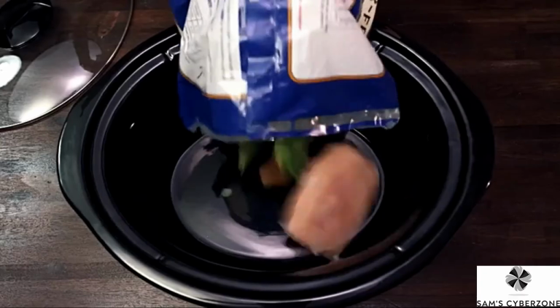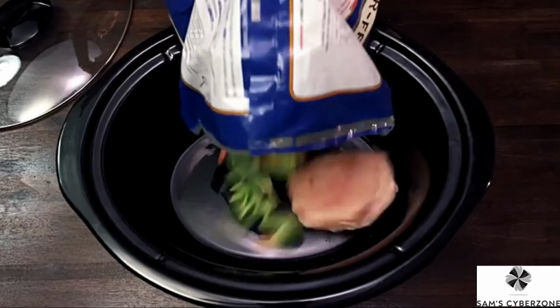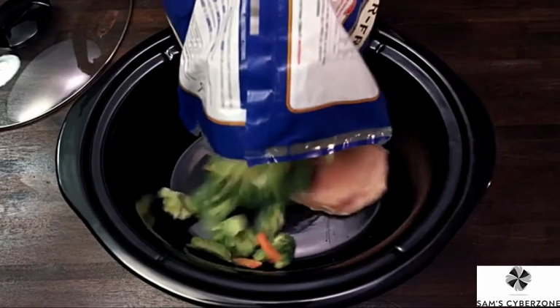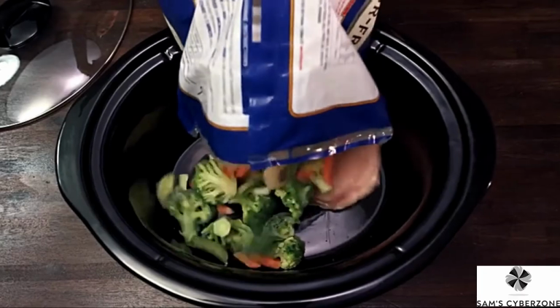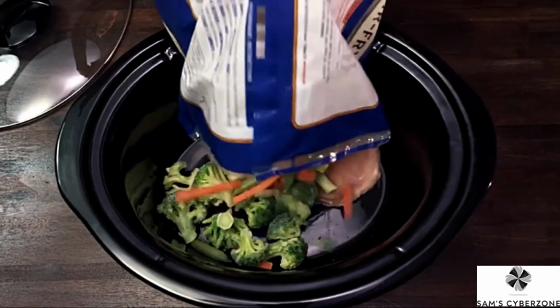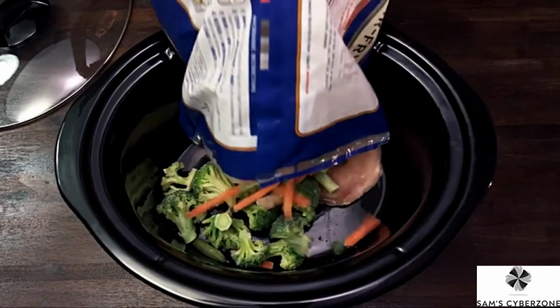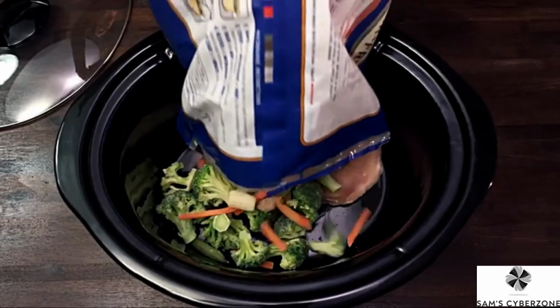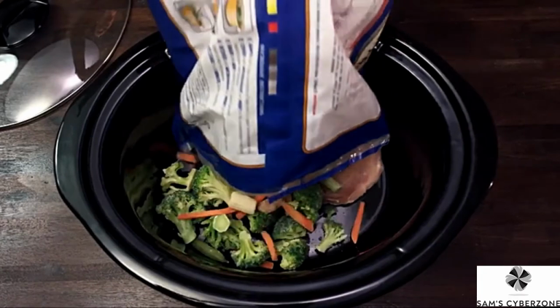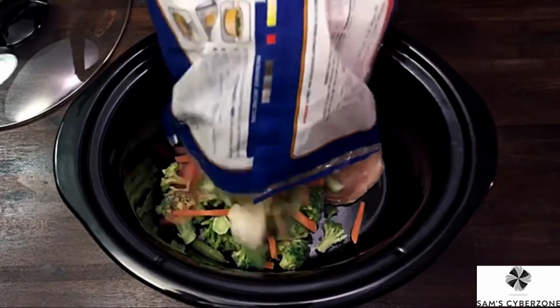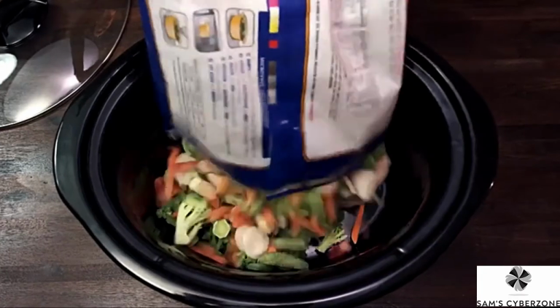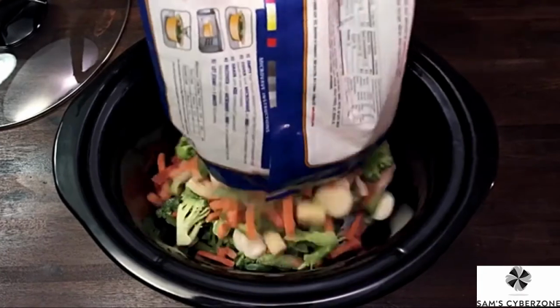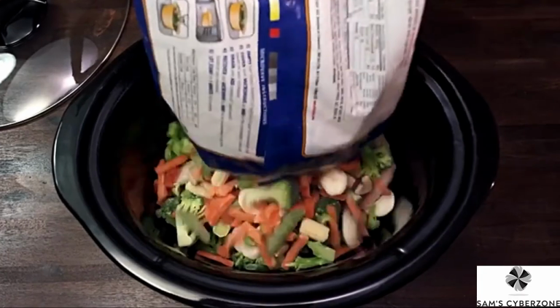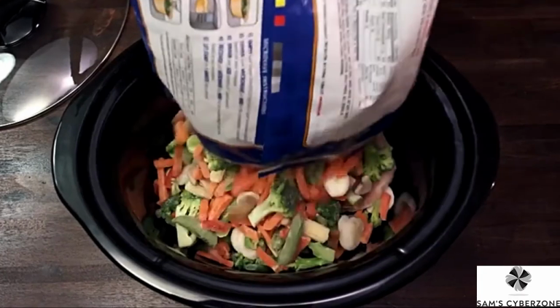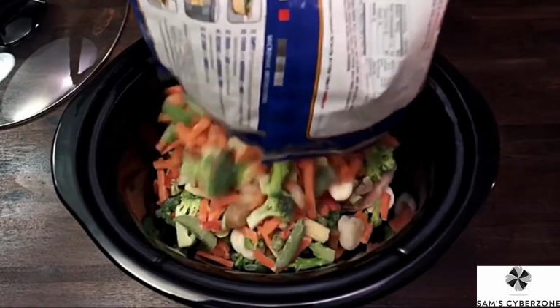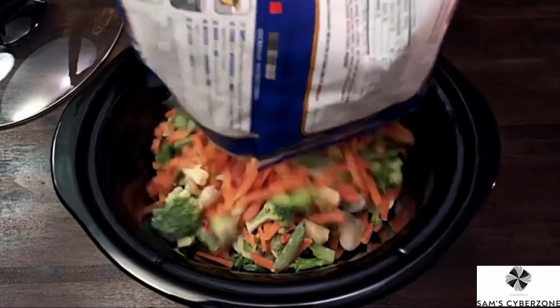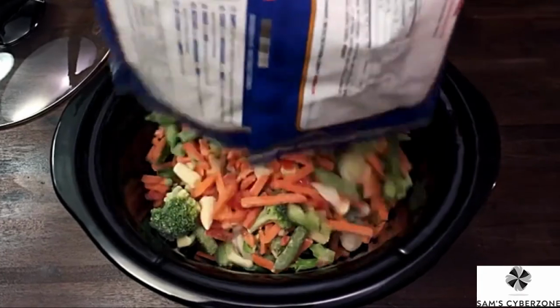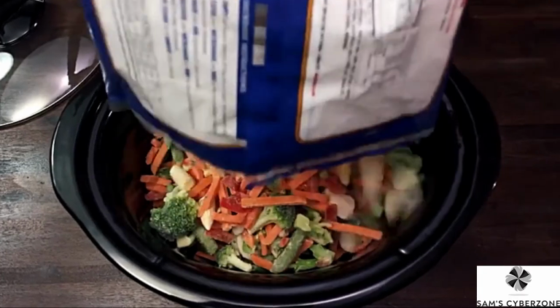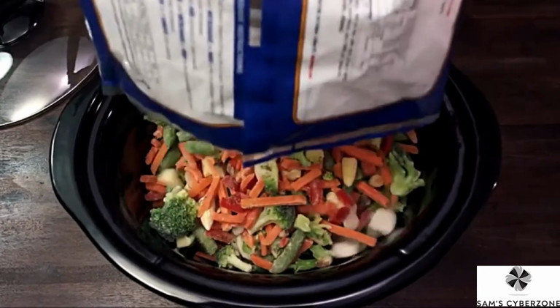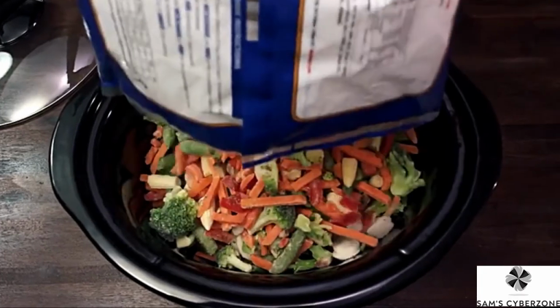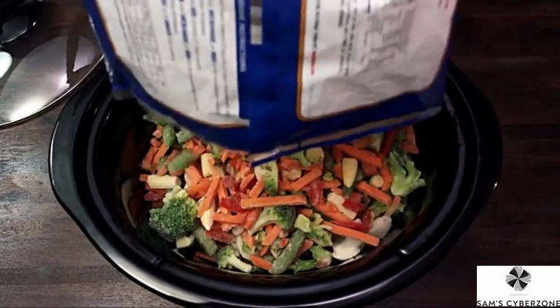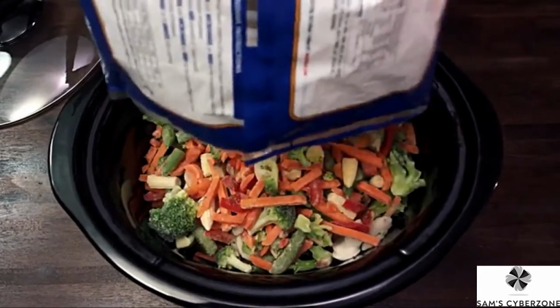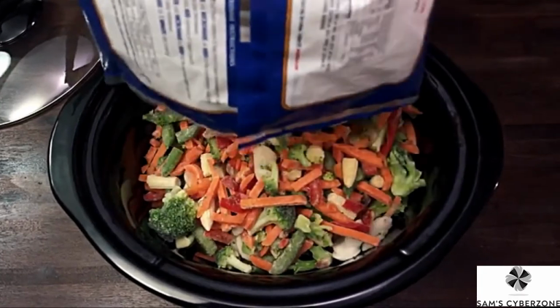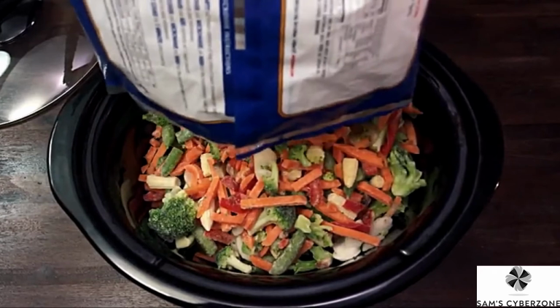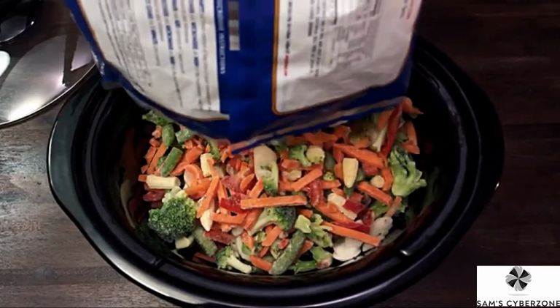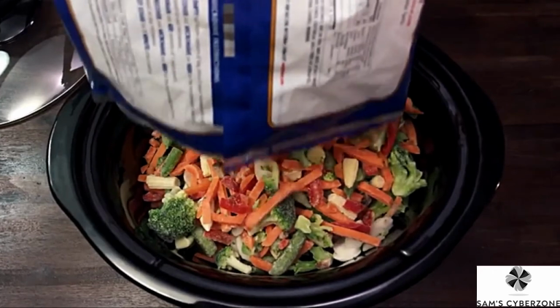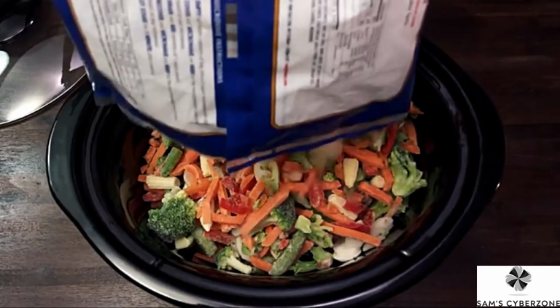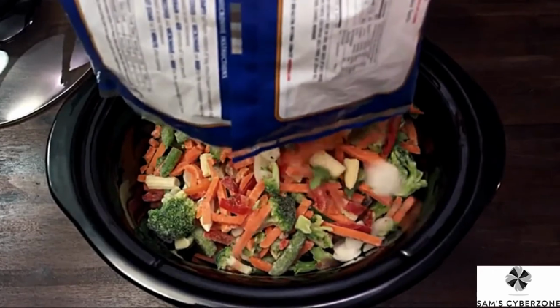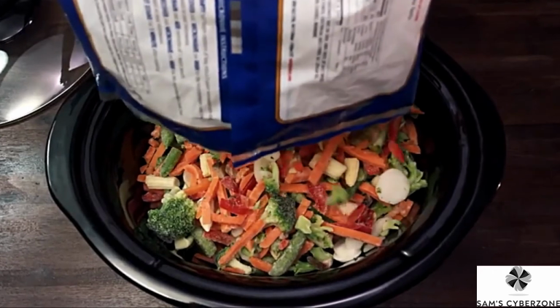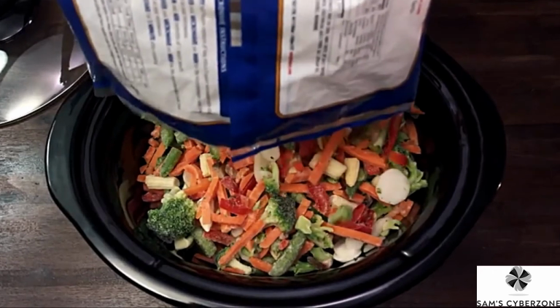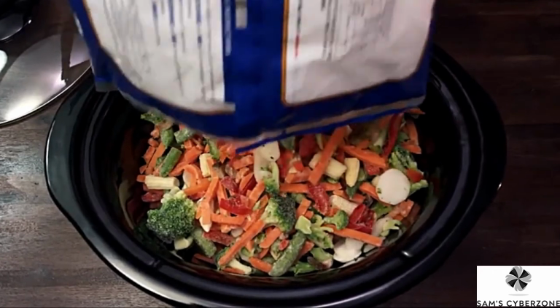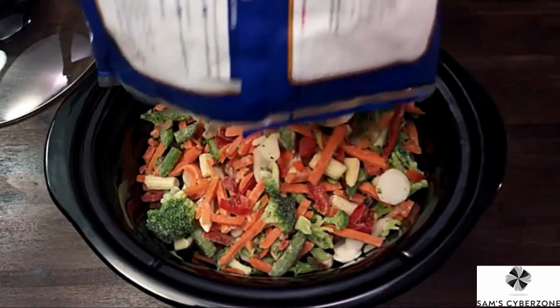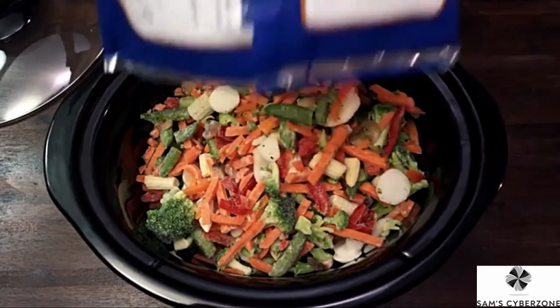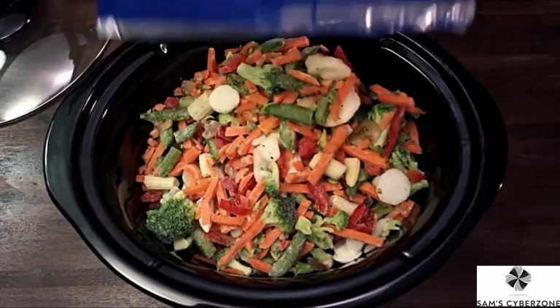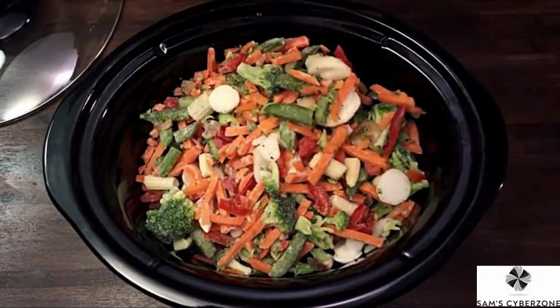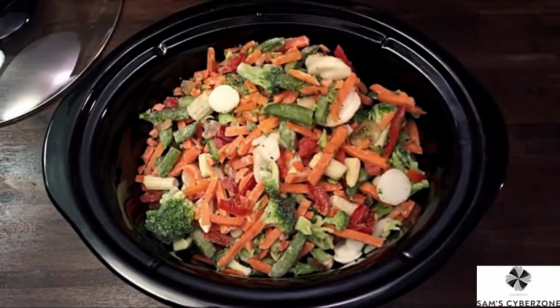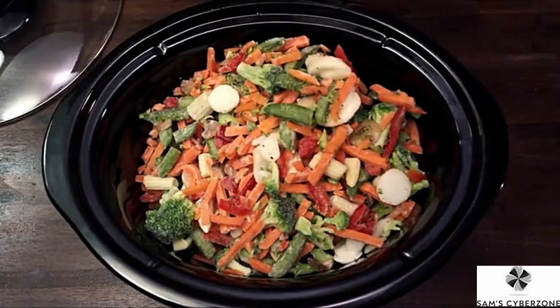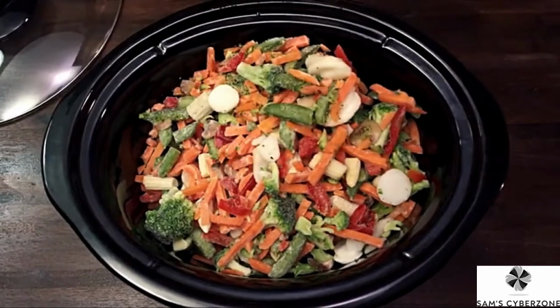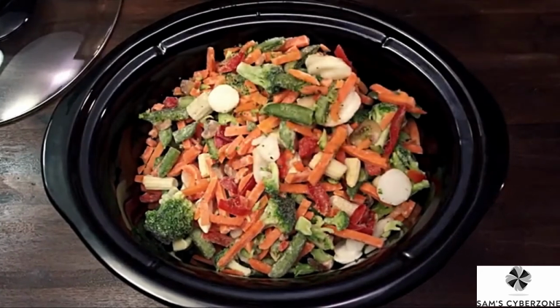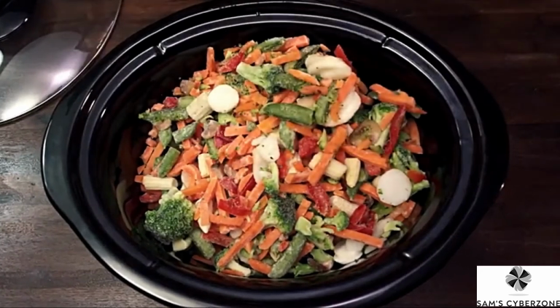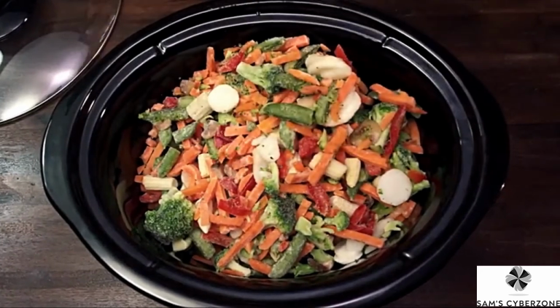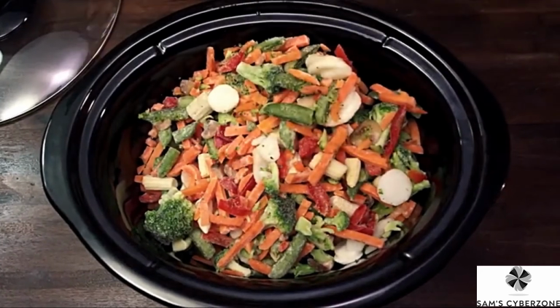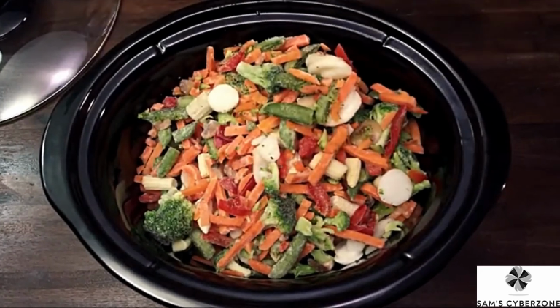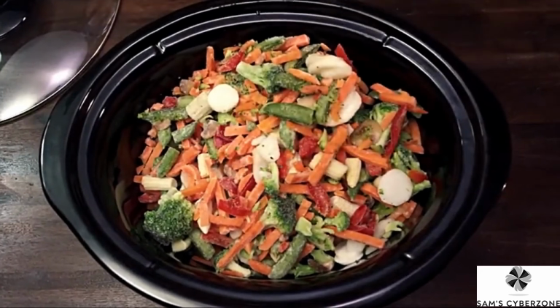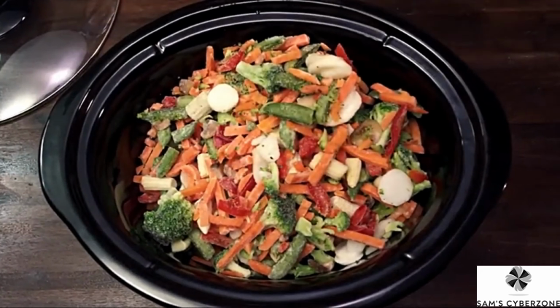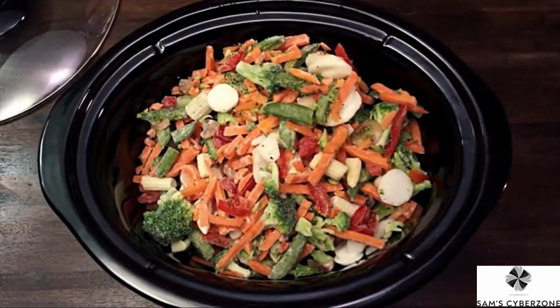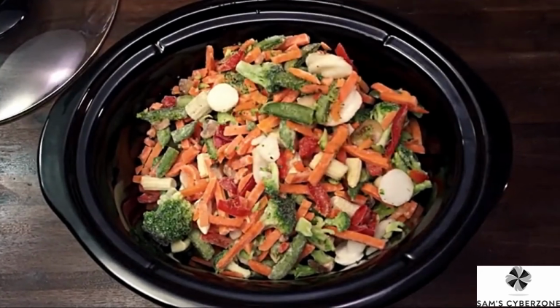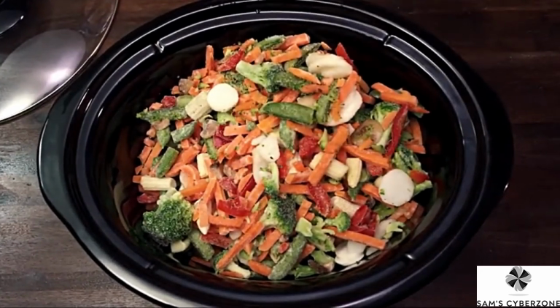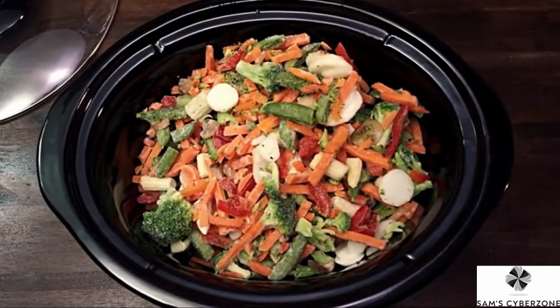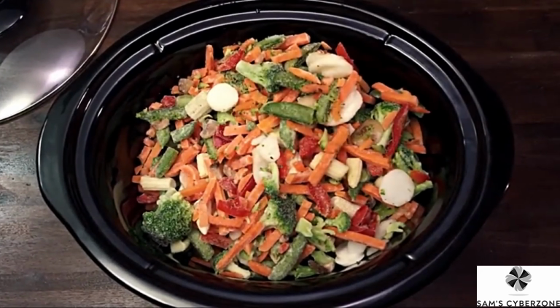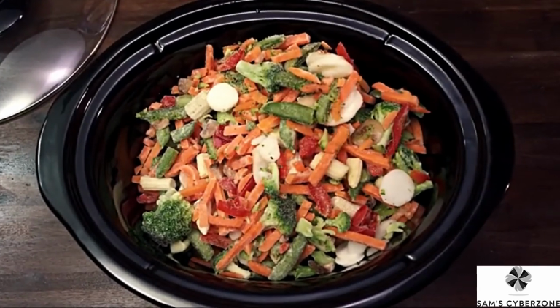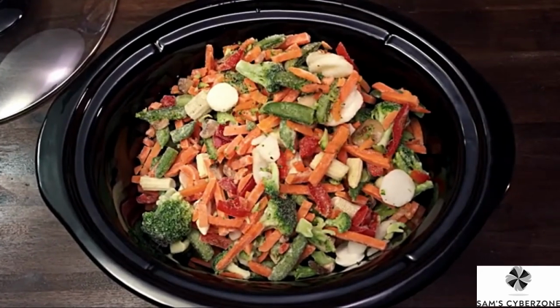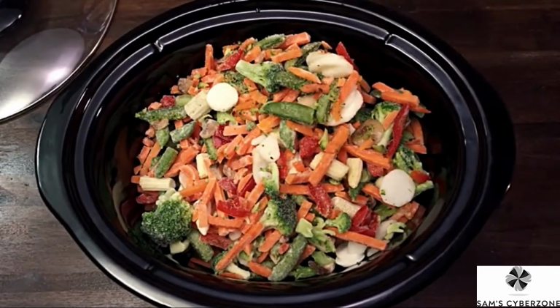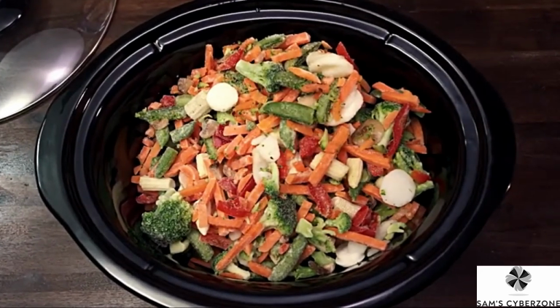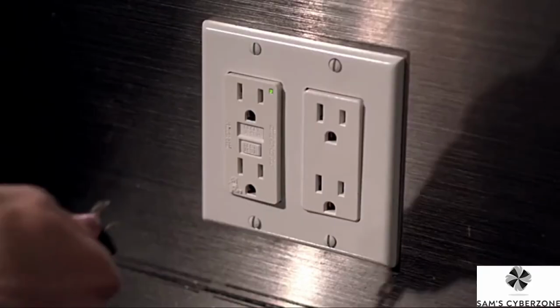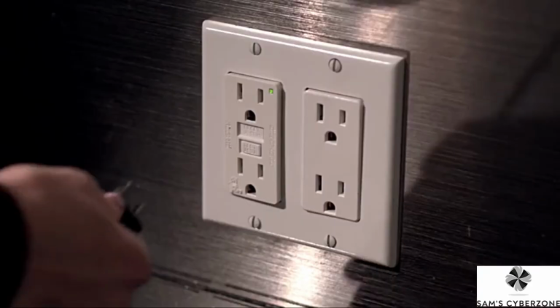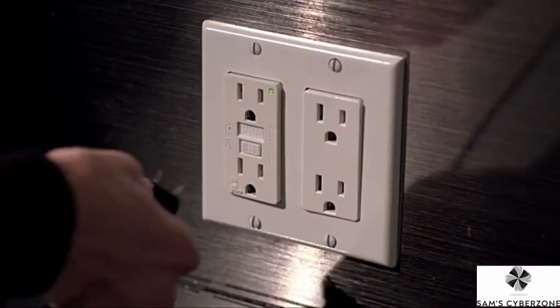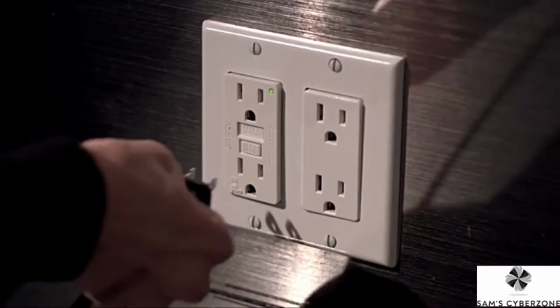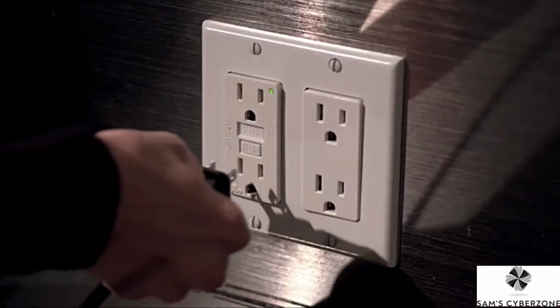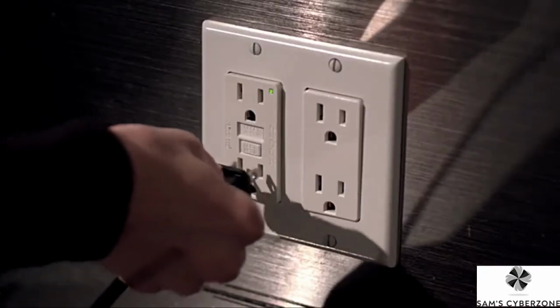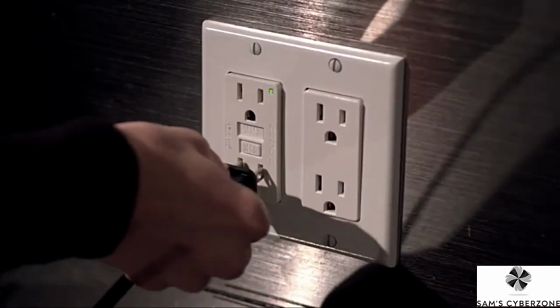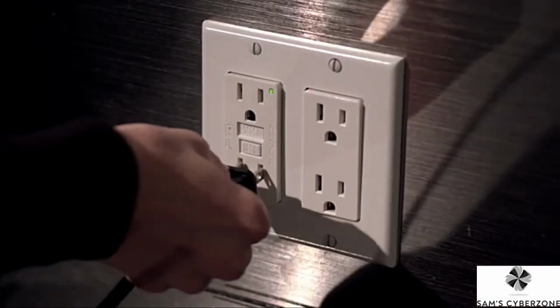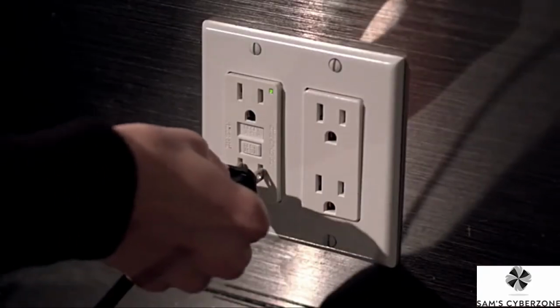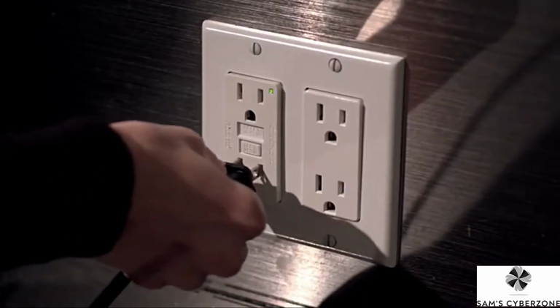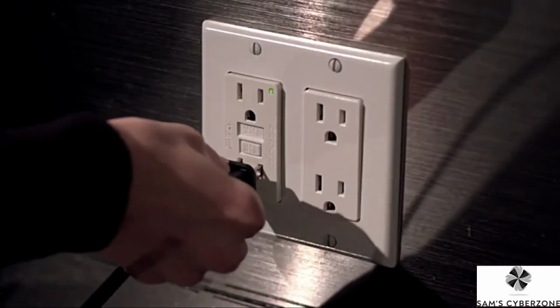To get started, fill the slow cooker at least half to three quarters full with your meal ingredients for optimal cooking, and then plug in your slow cooker.